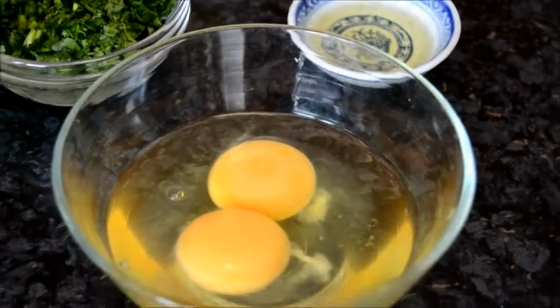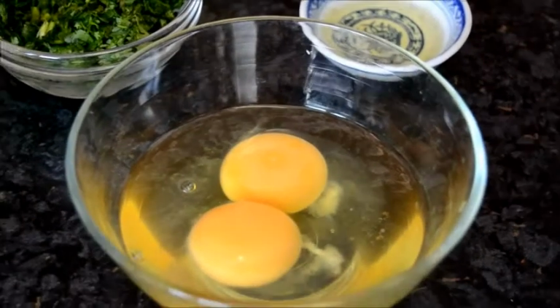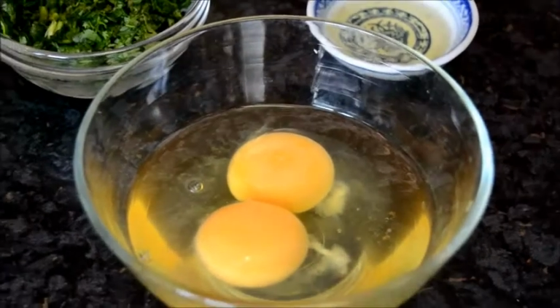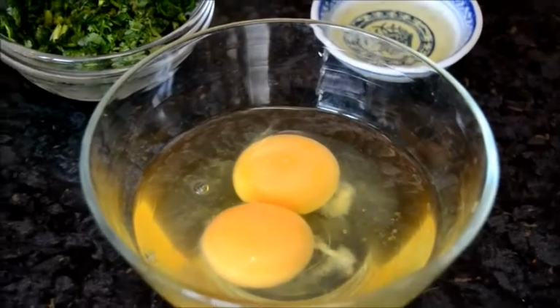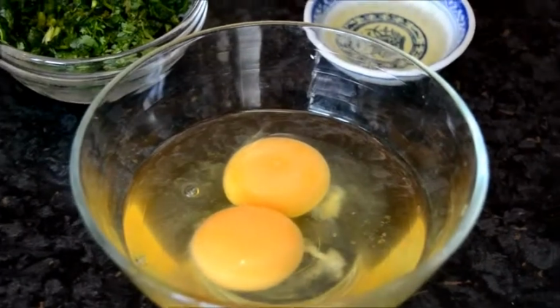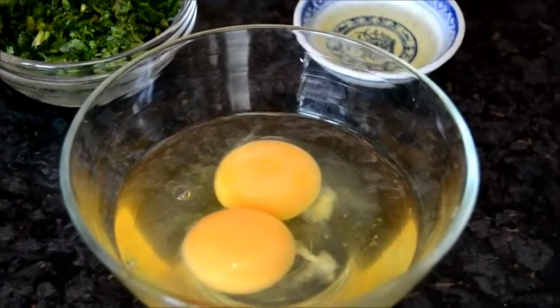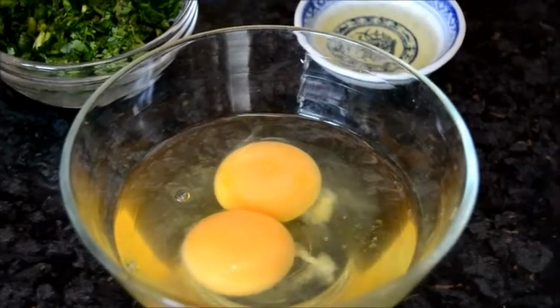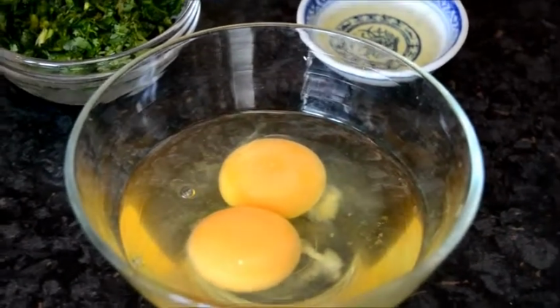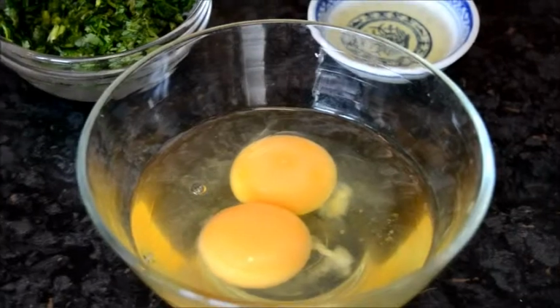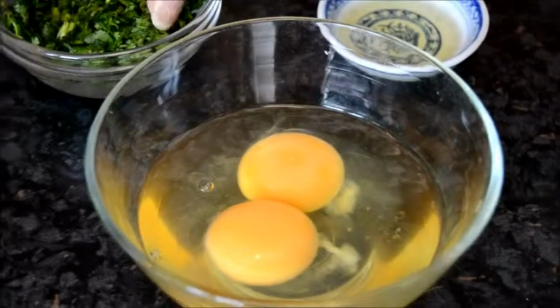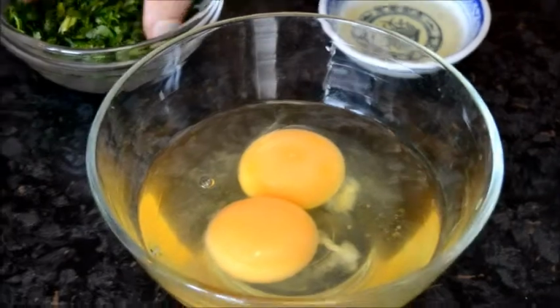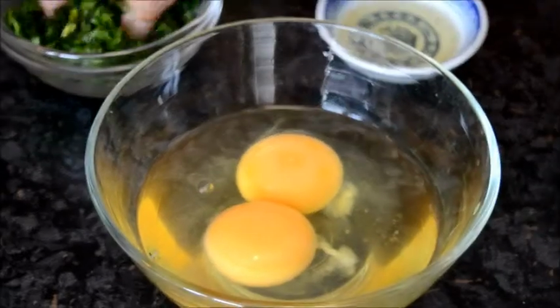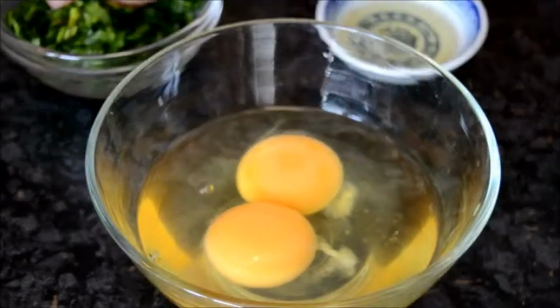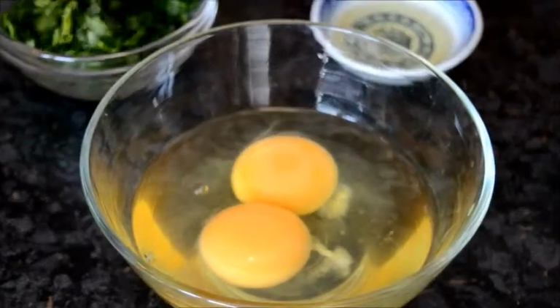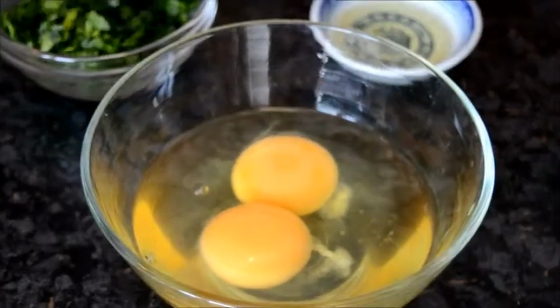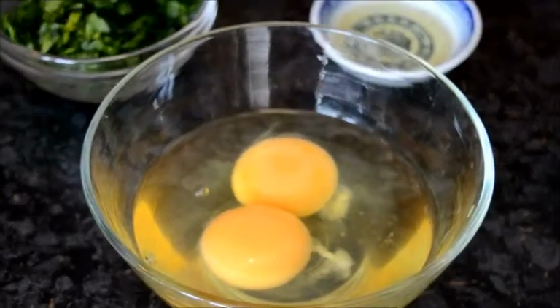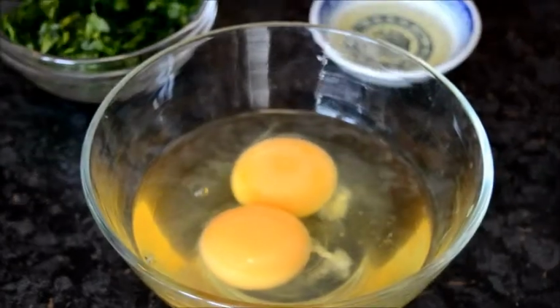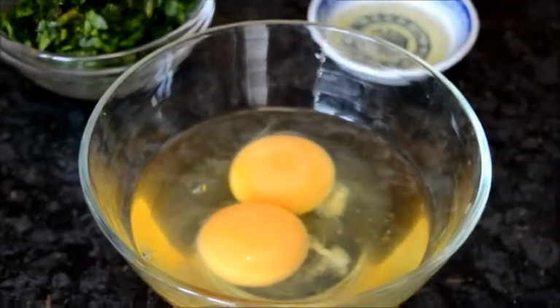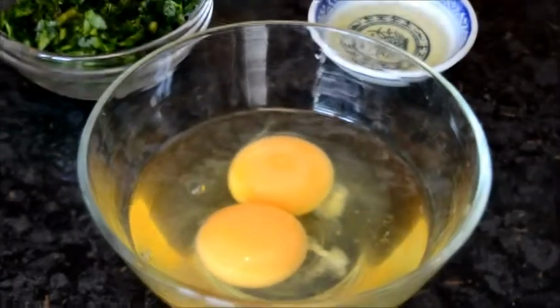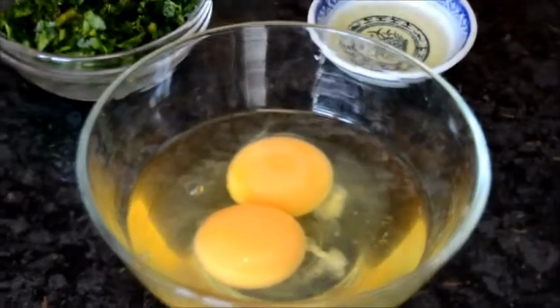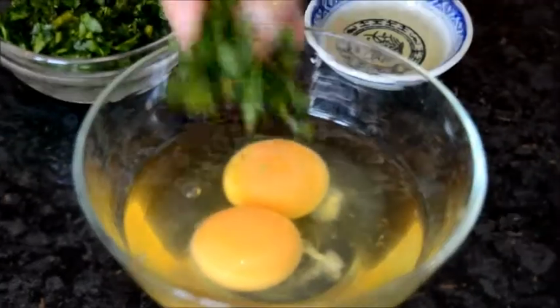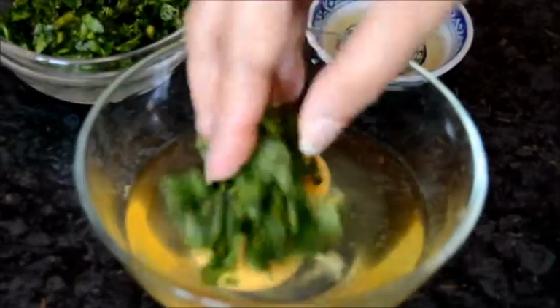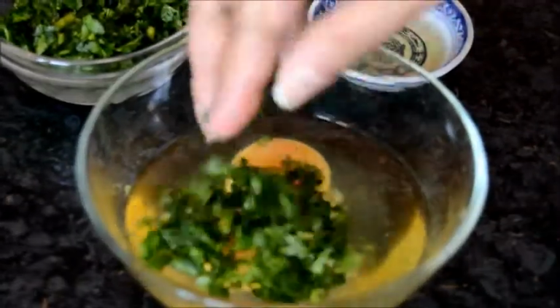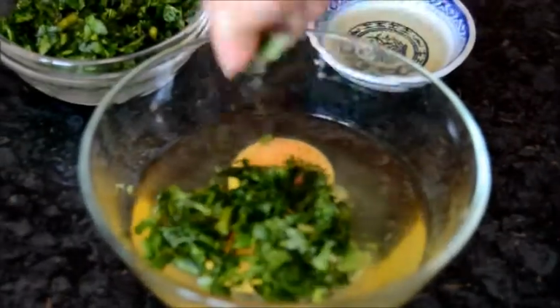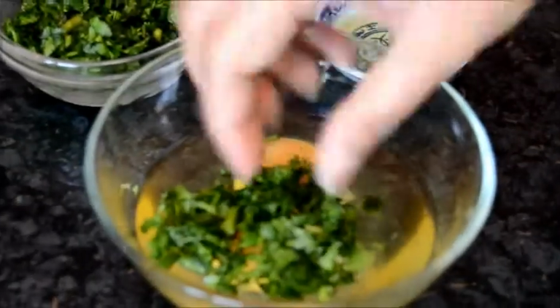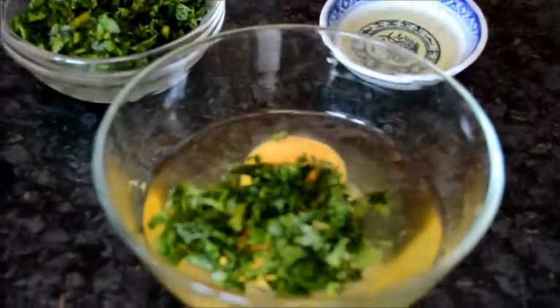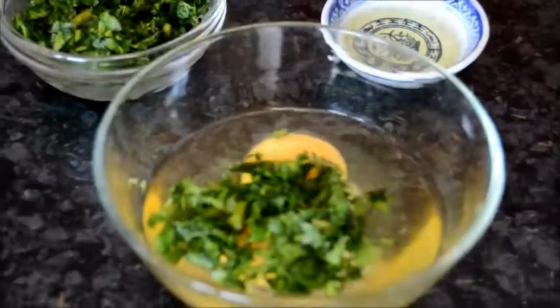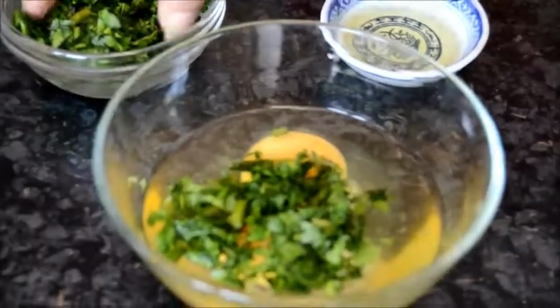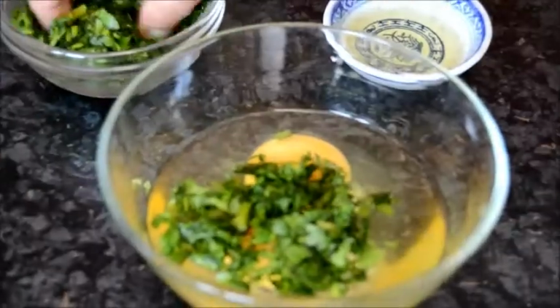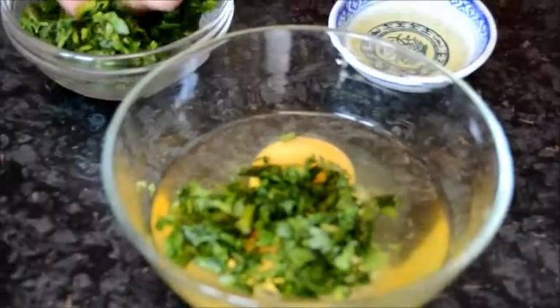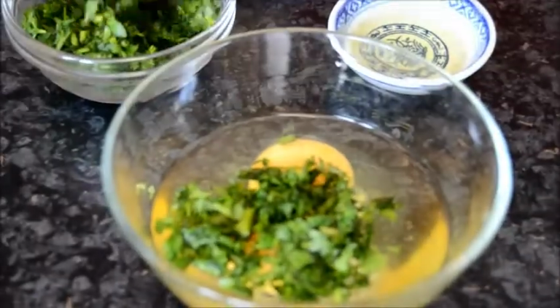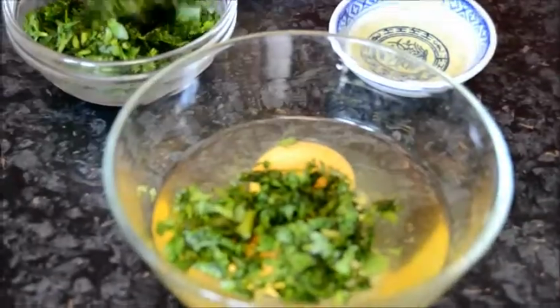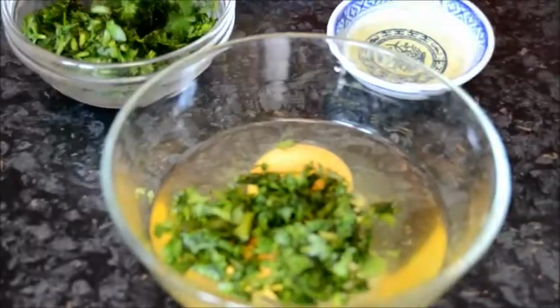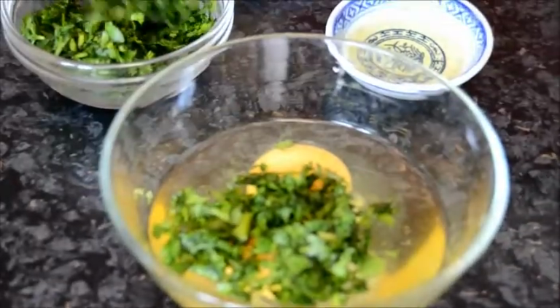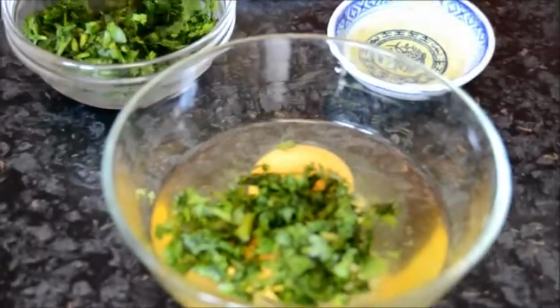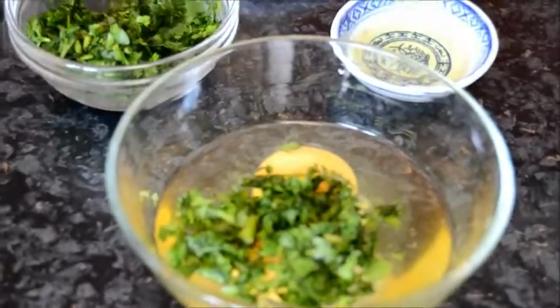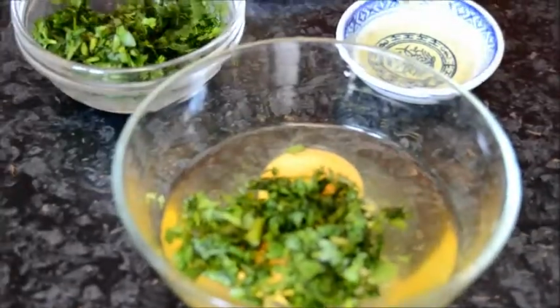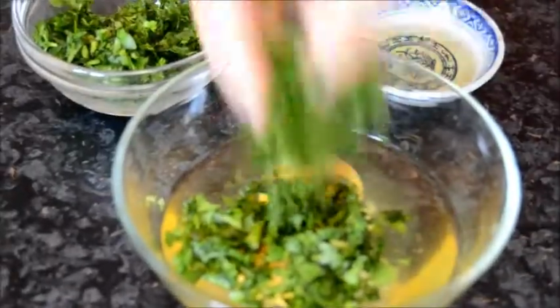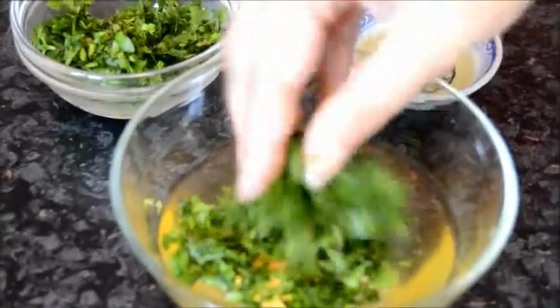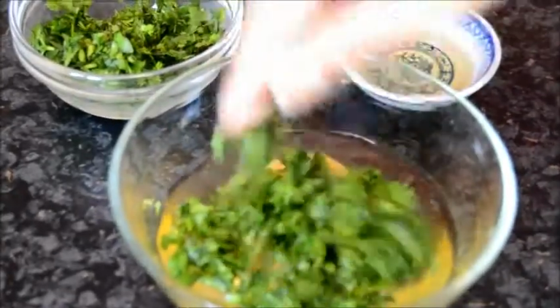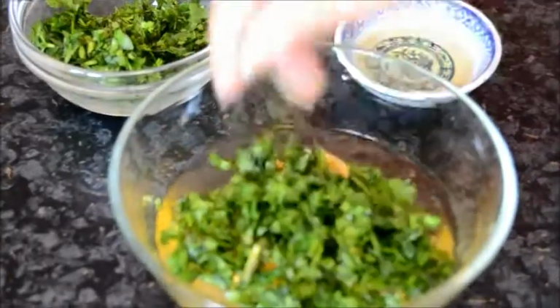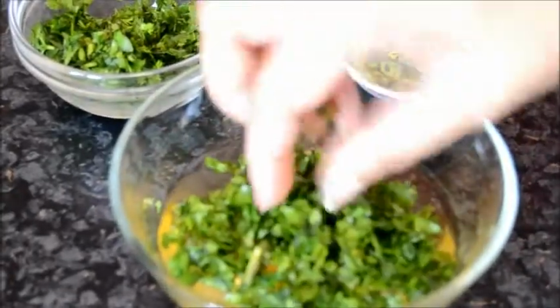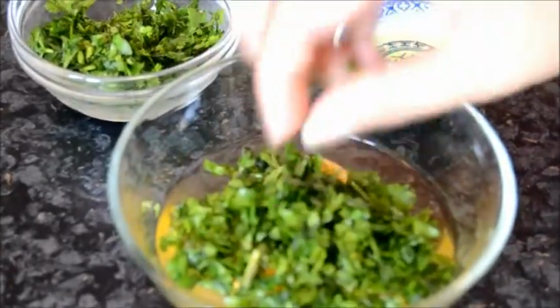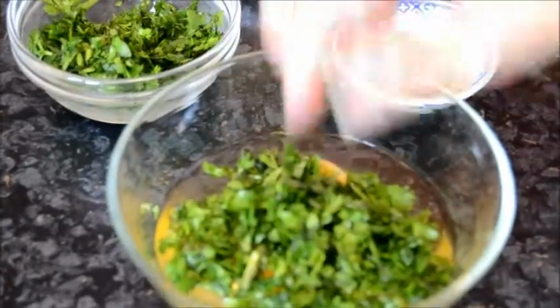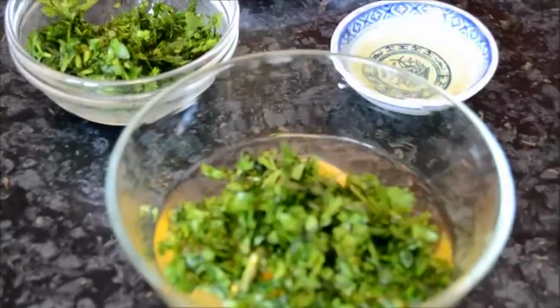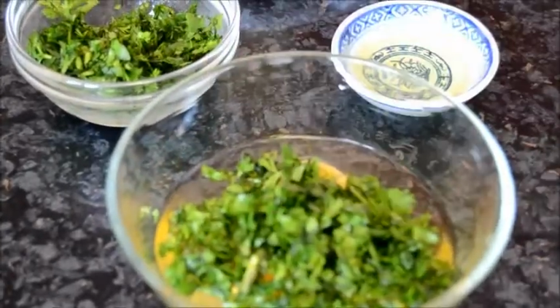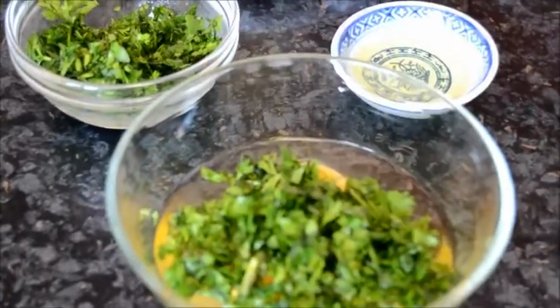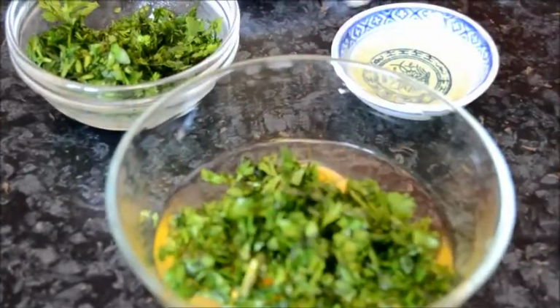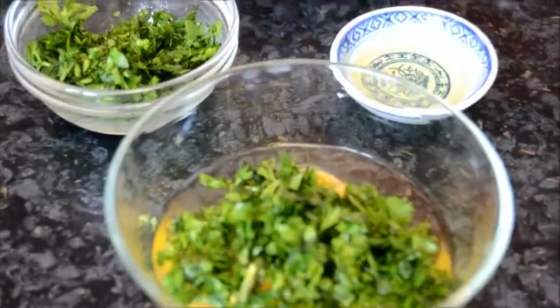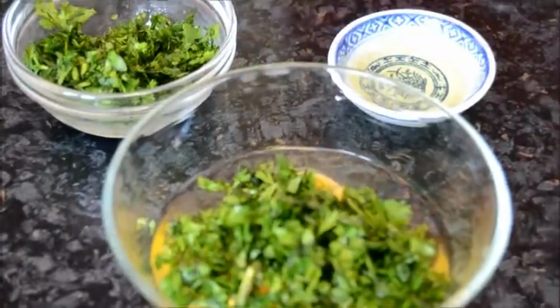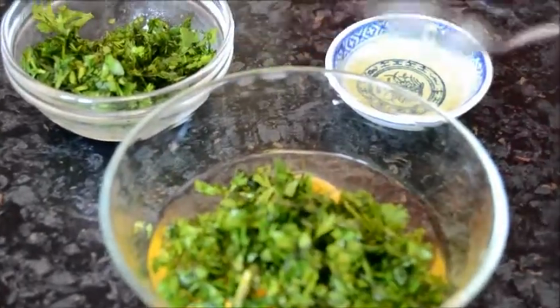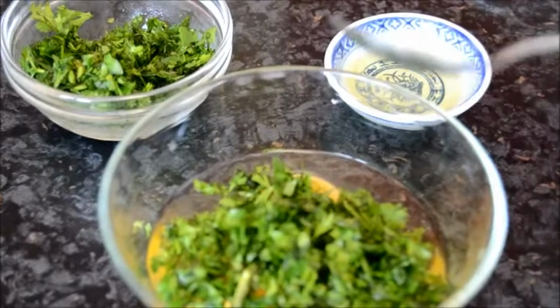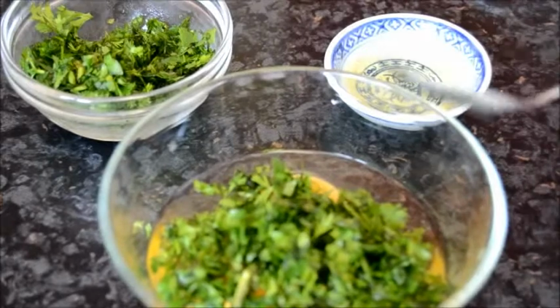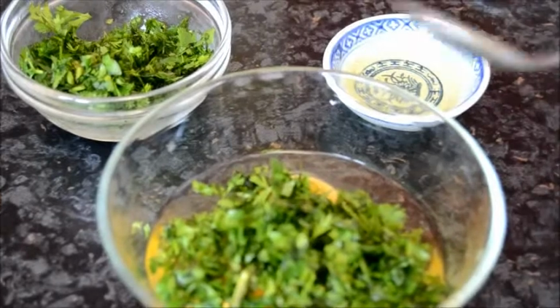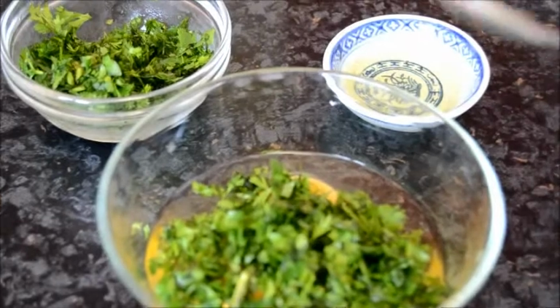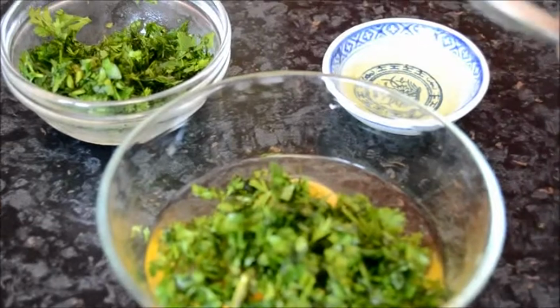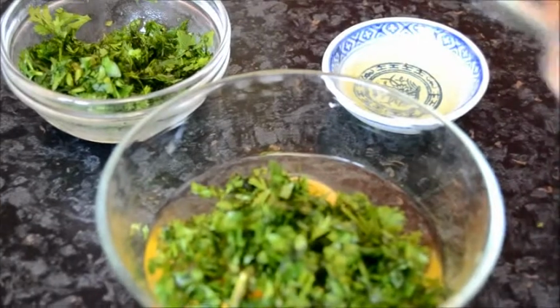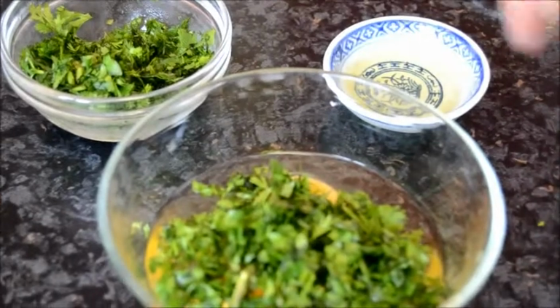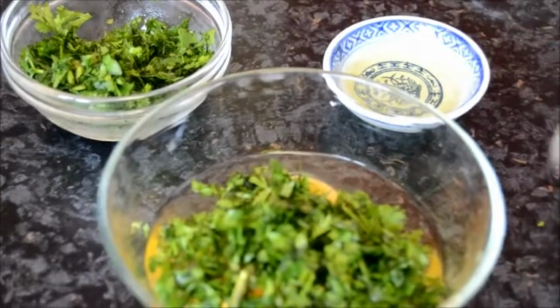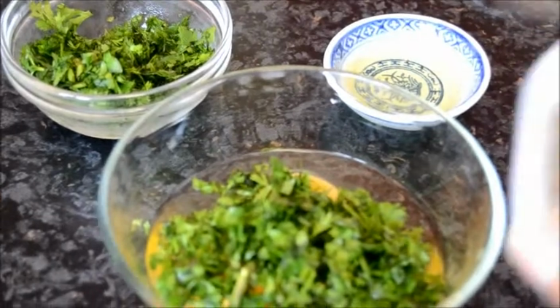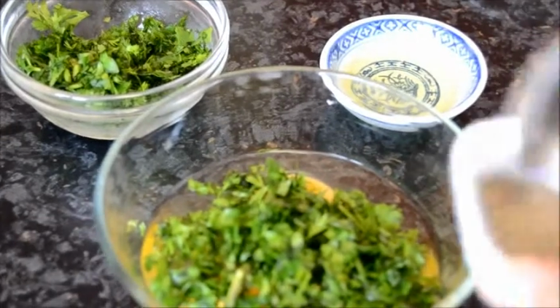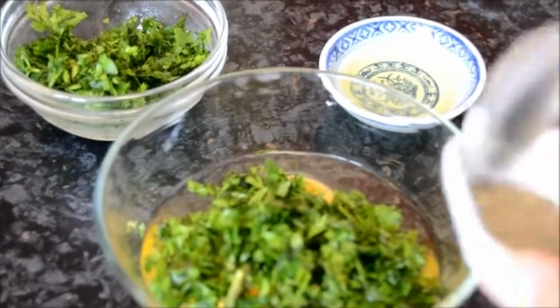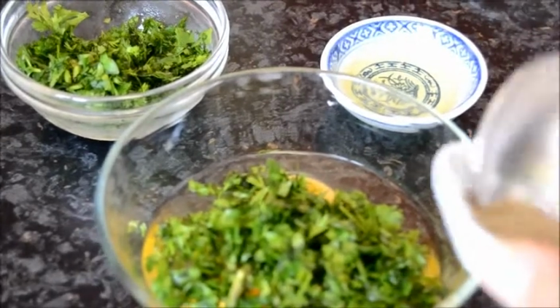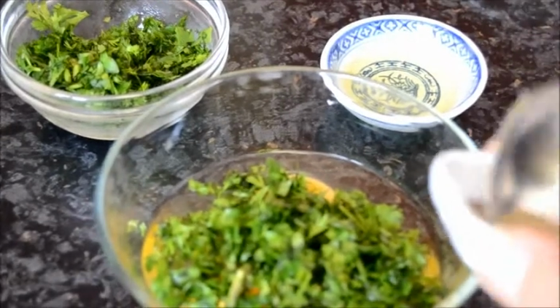Beat the eggs with coriander, black pepper and salt.